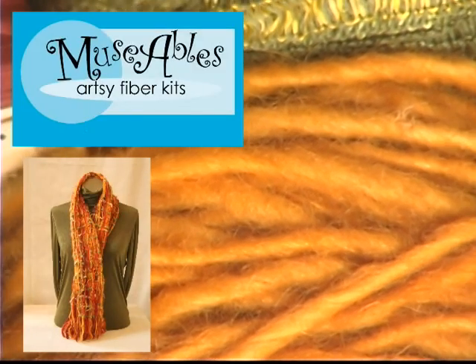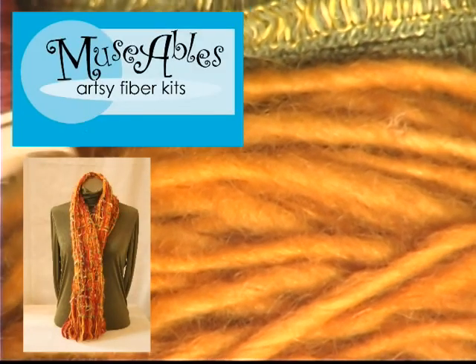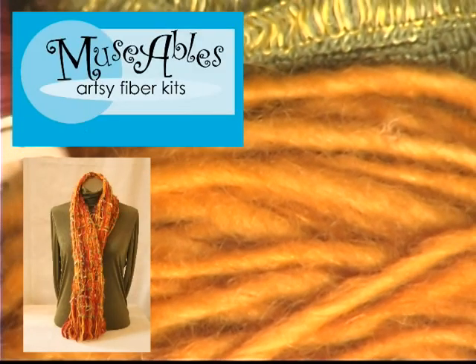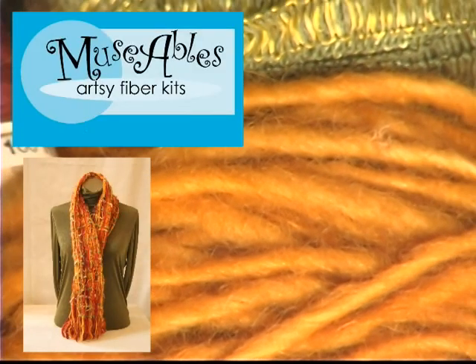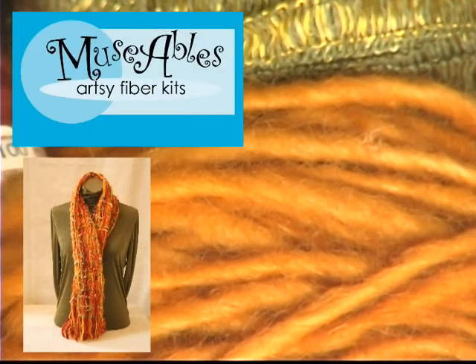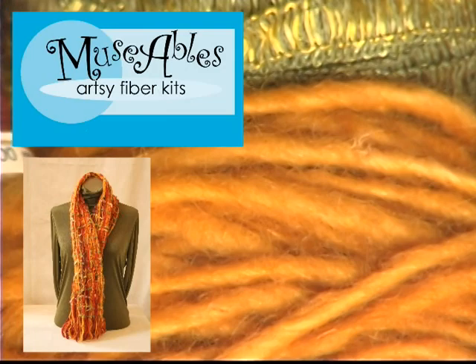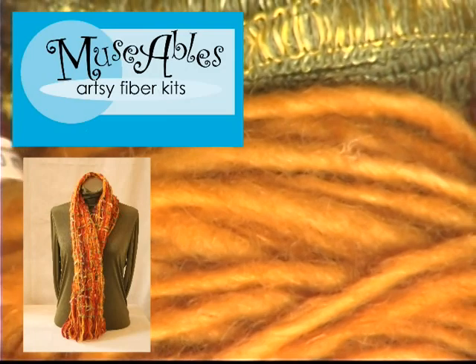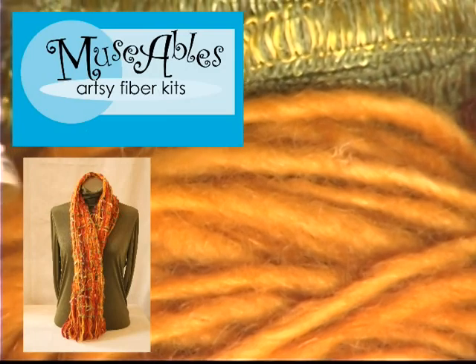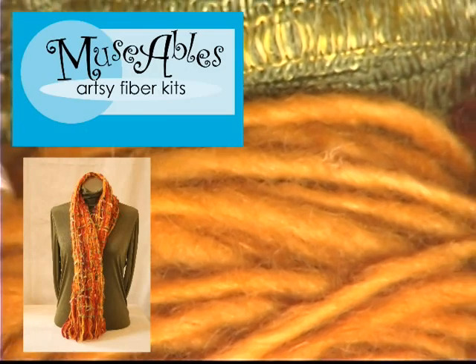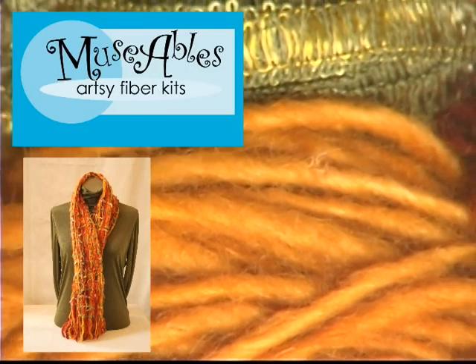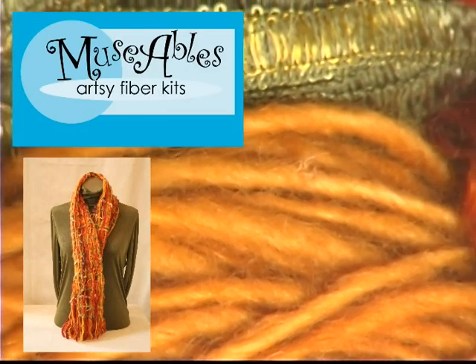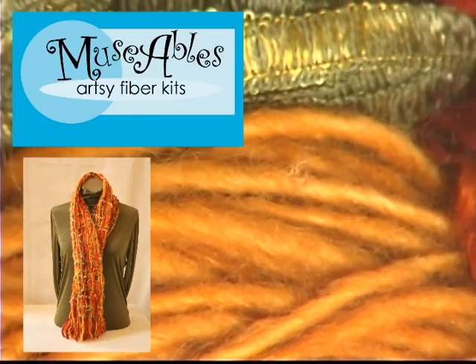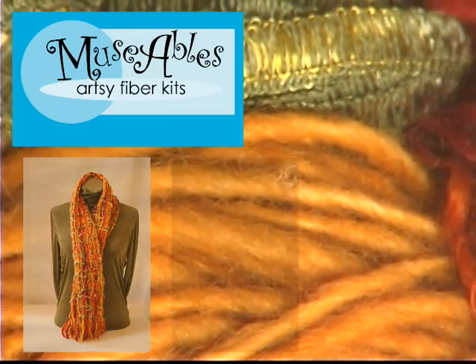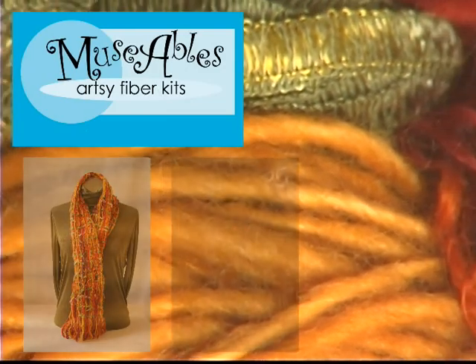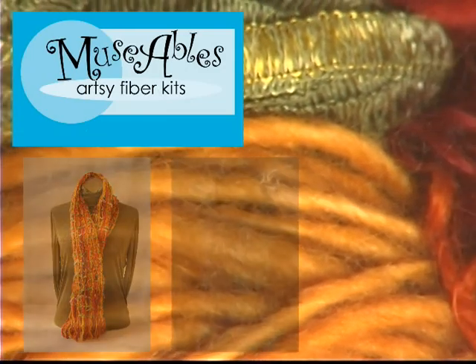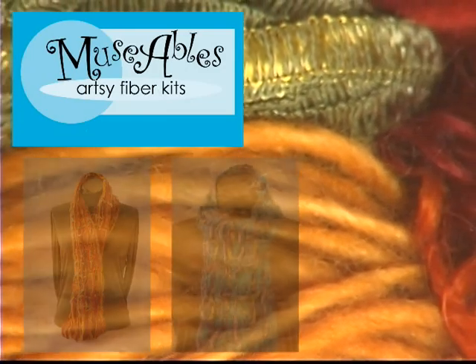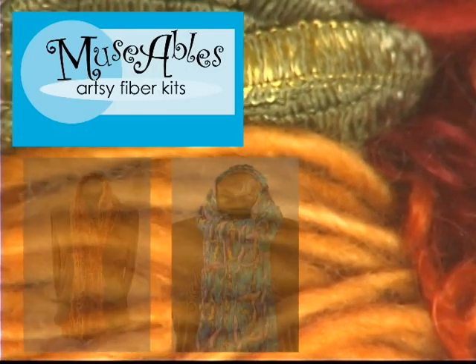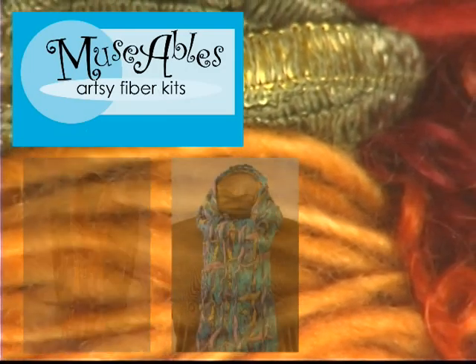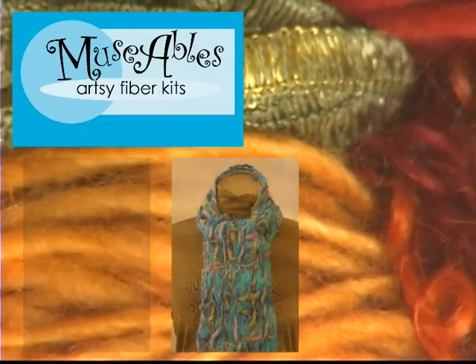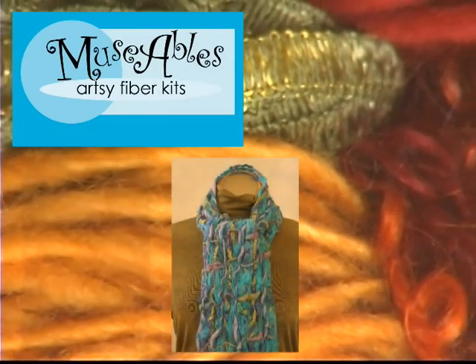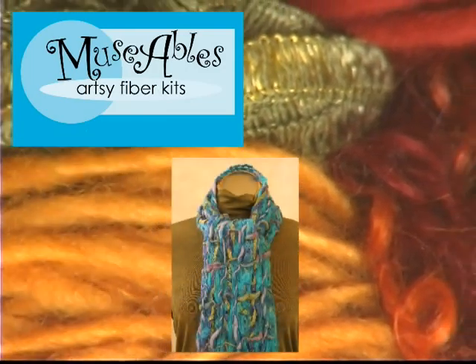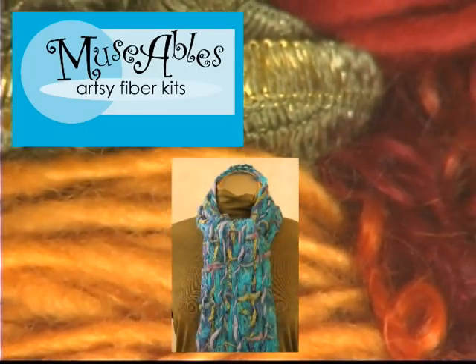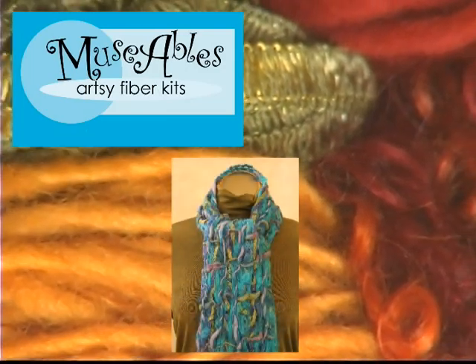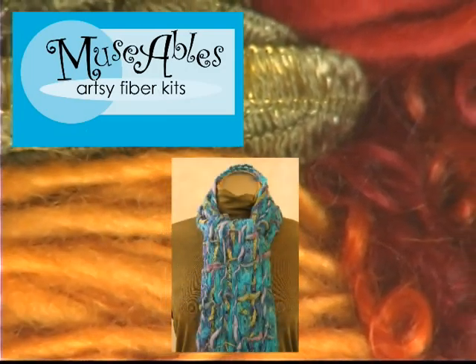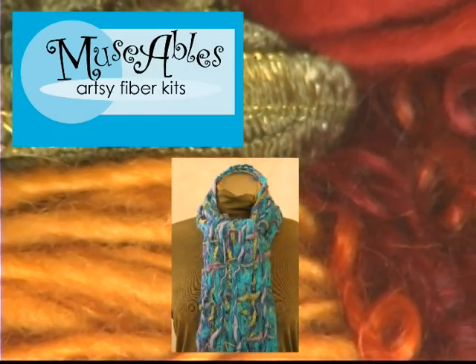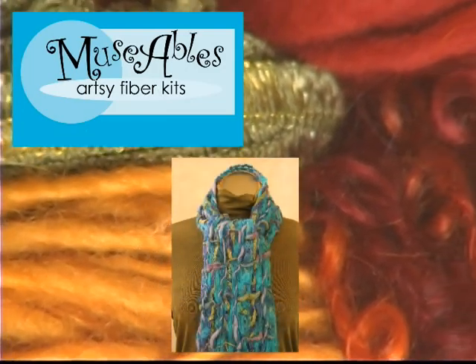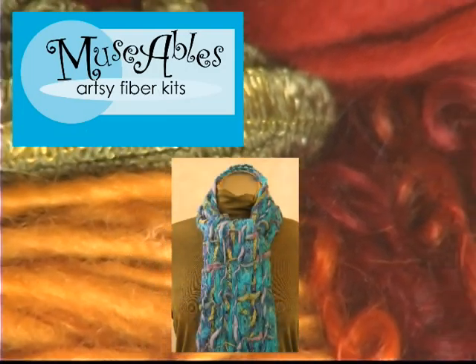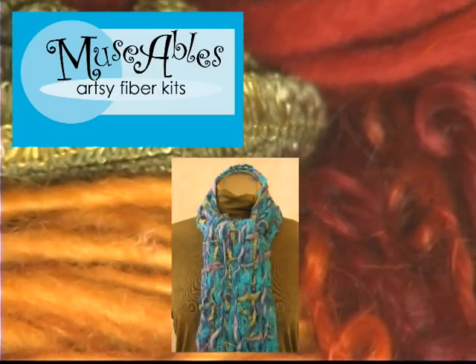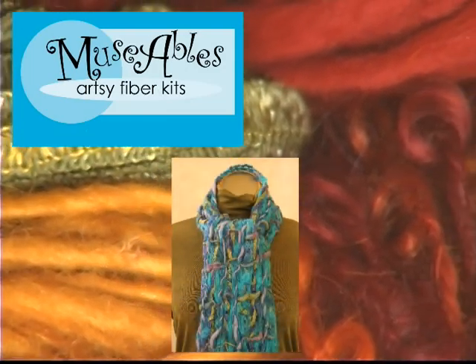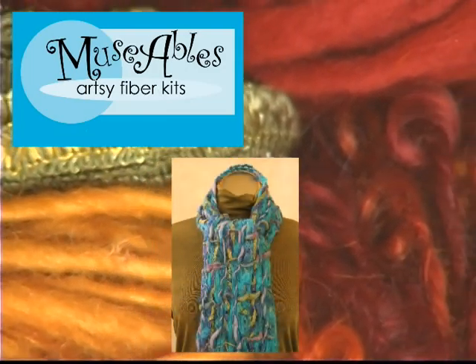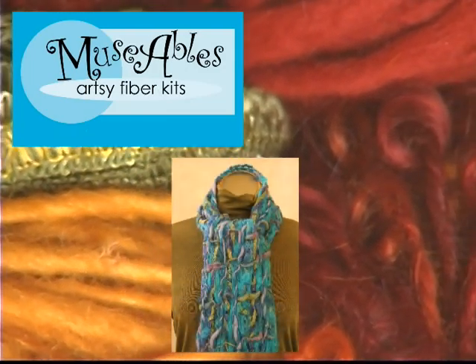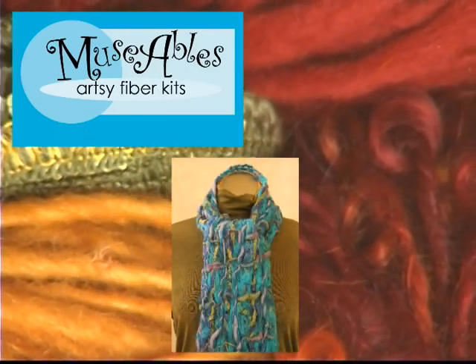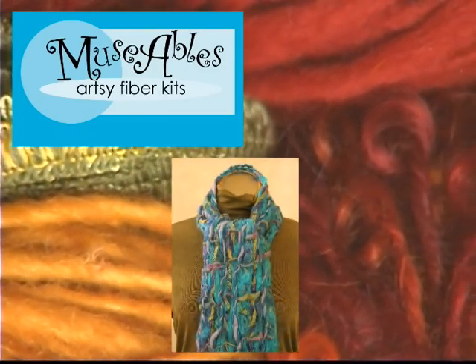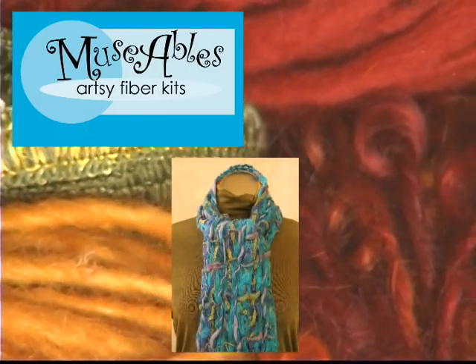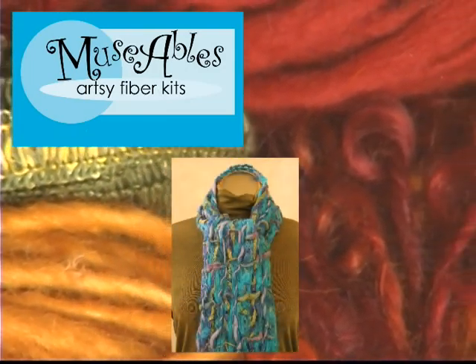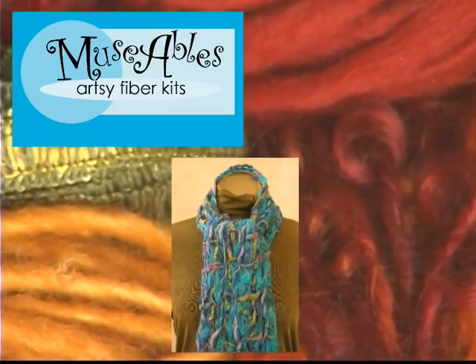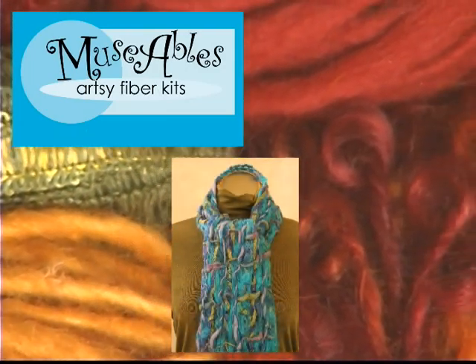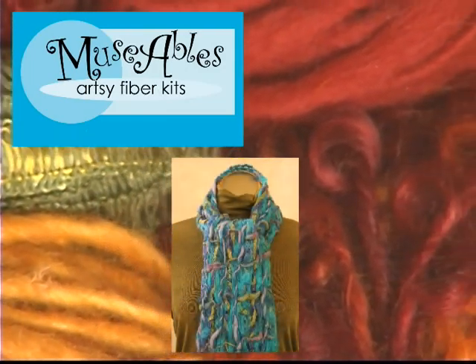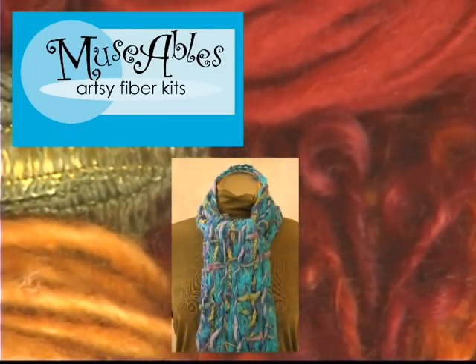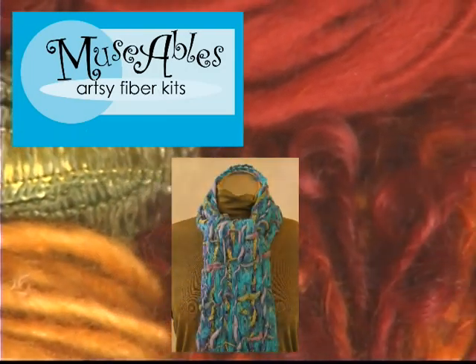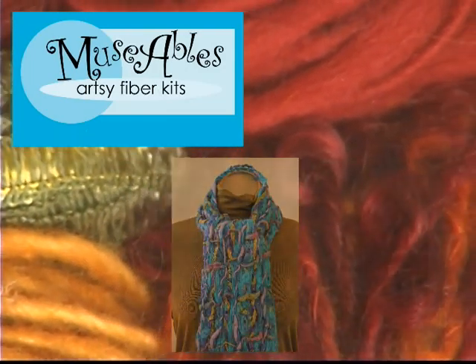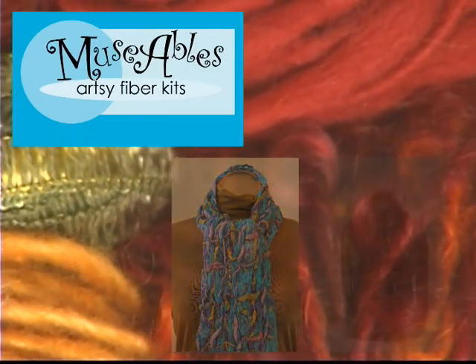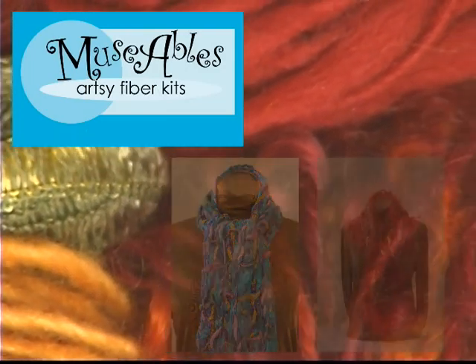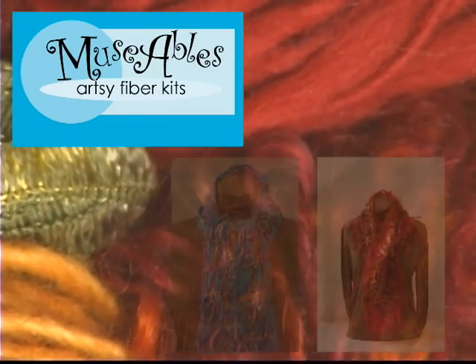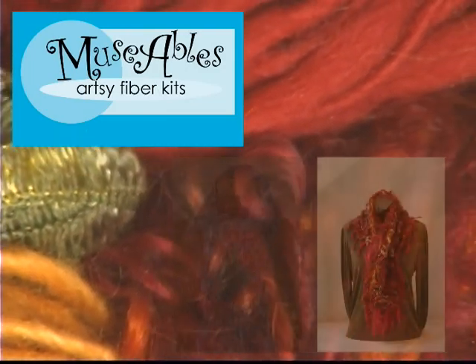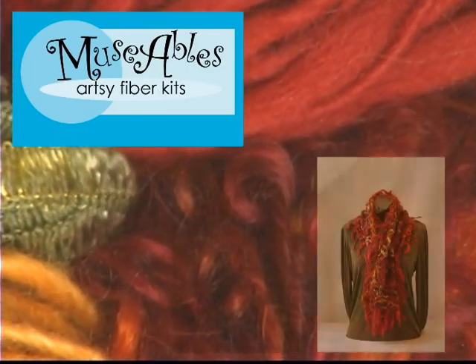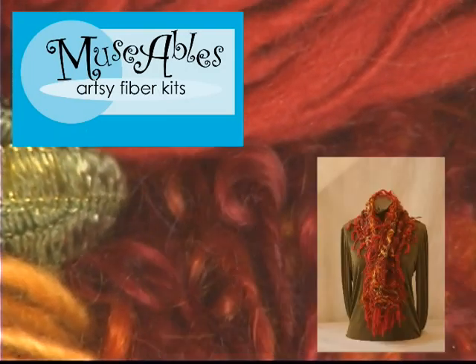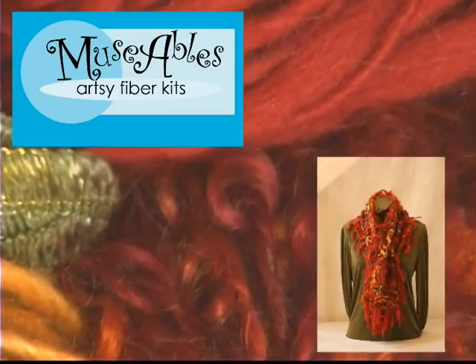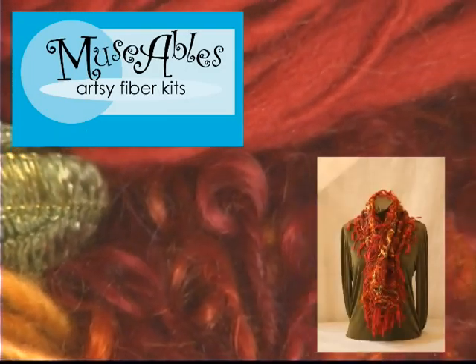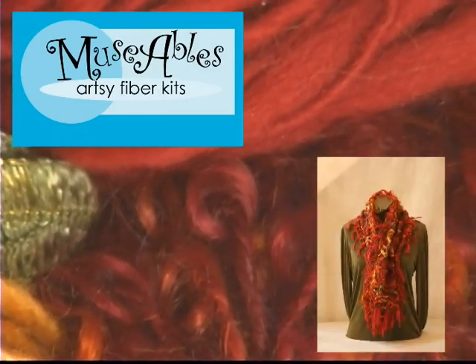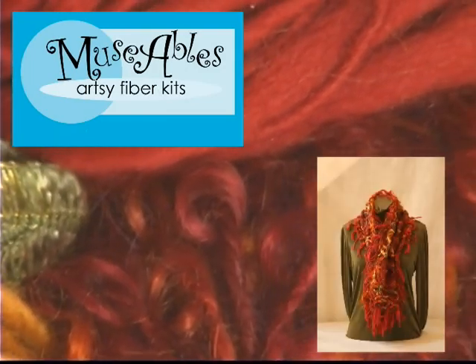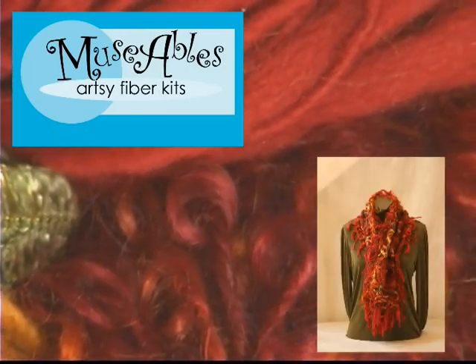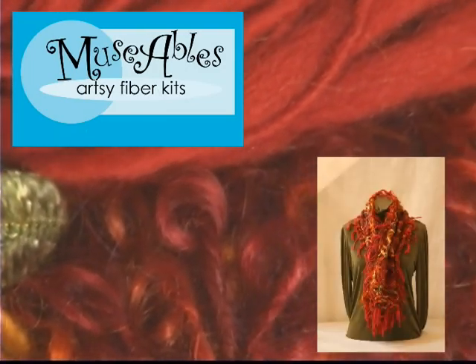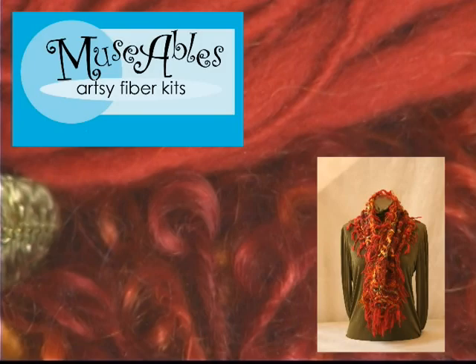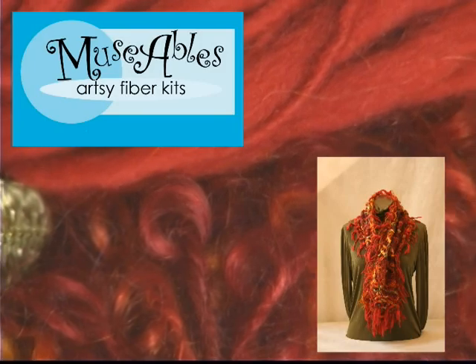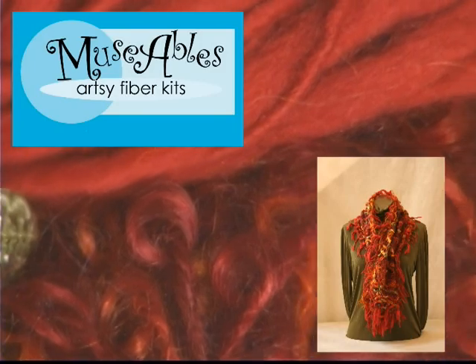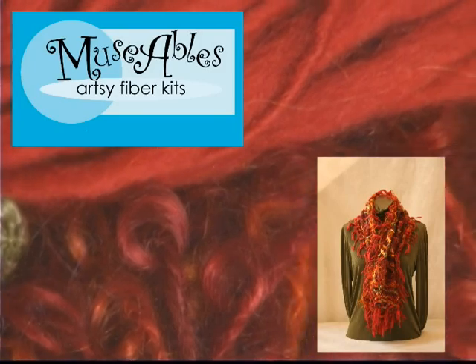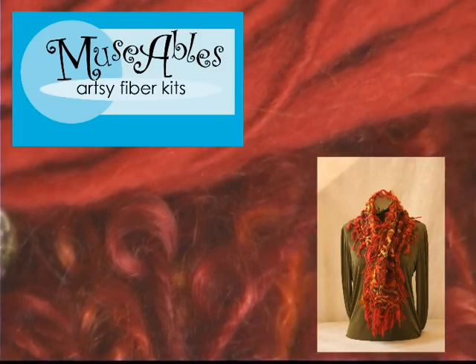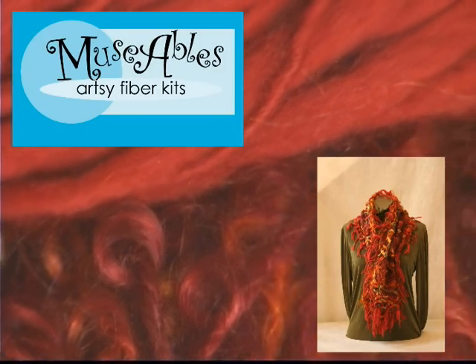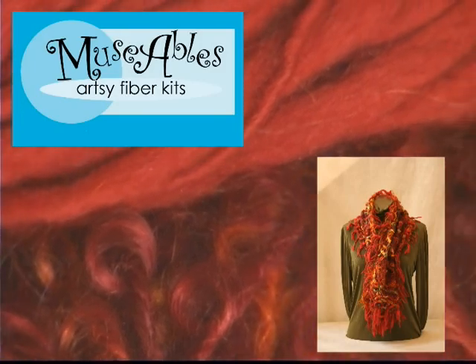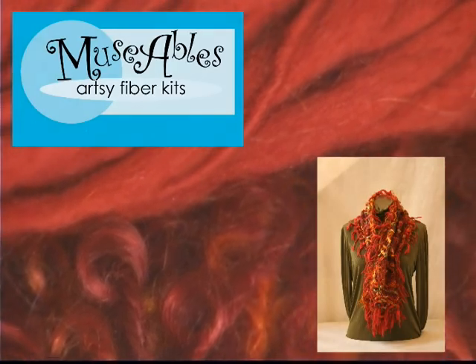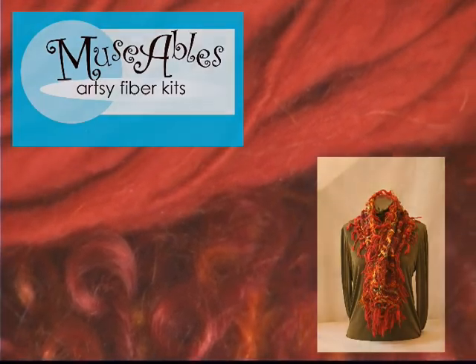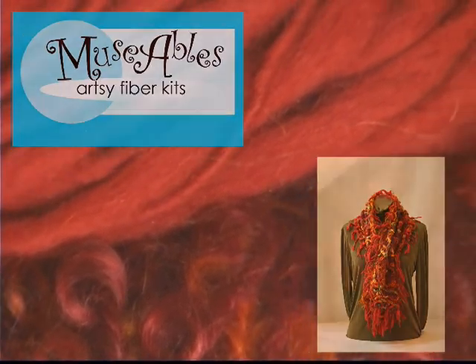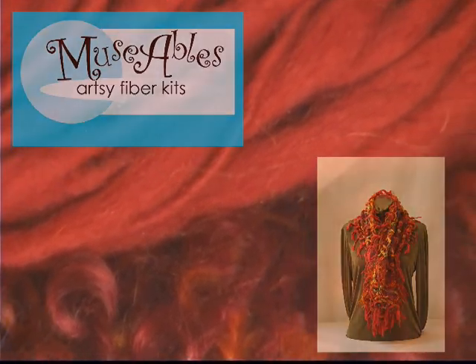Welcome to the world of musables. With a little instruction, you'll be making your fiber art masterpiece in no time.